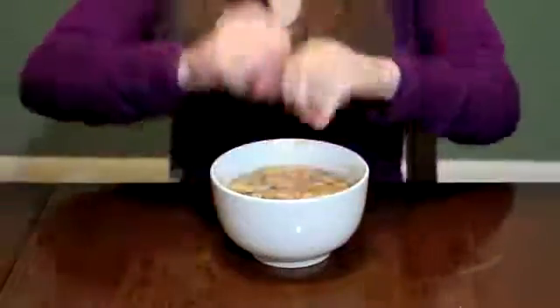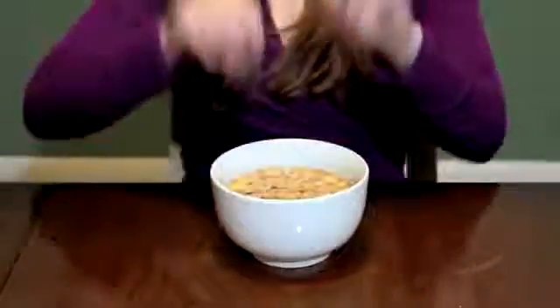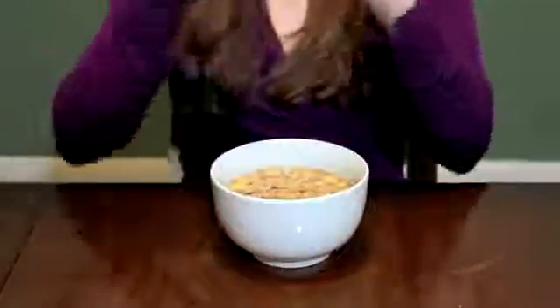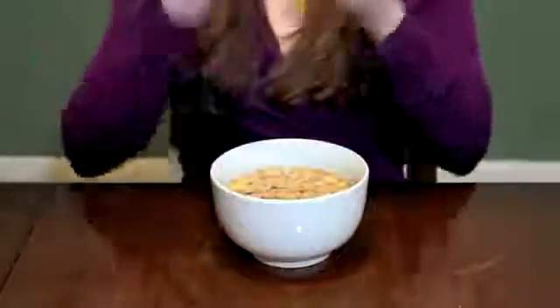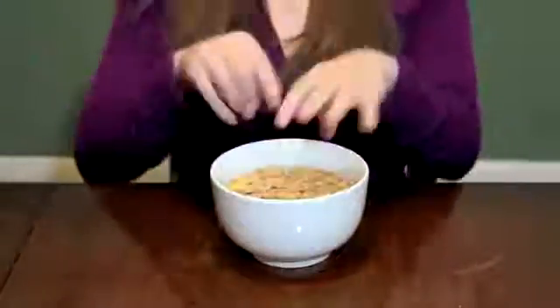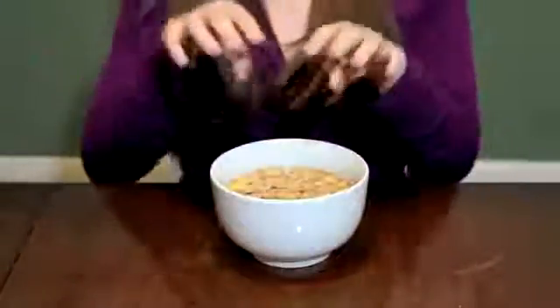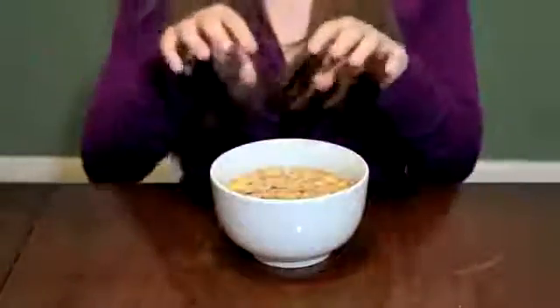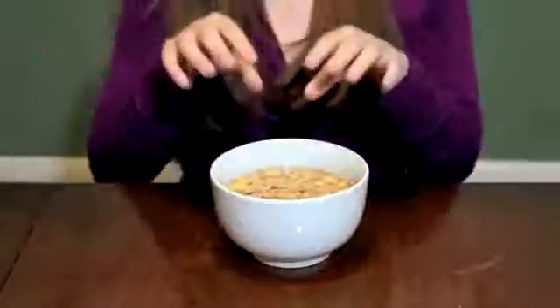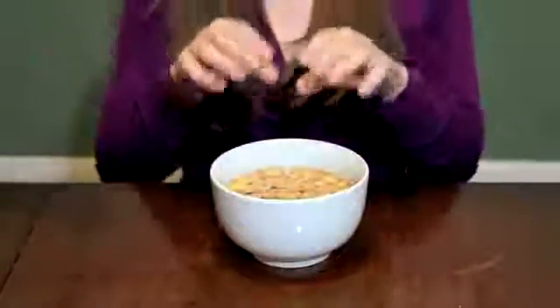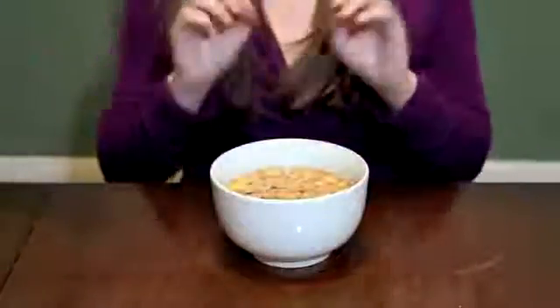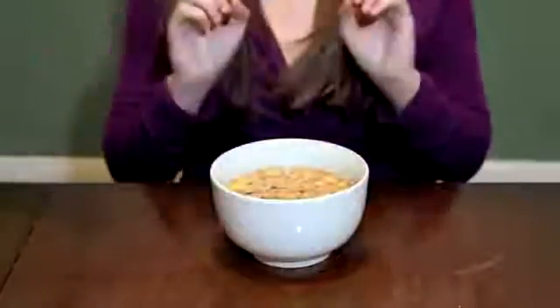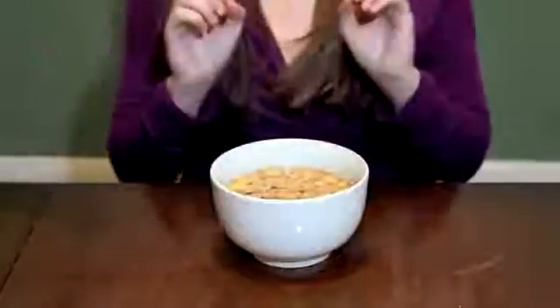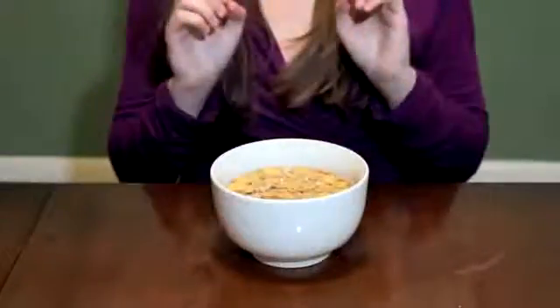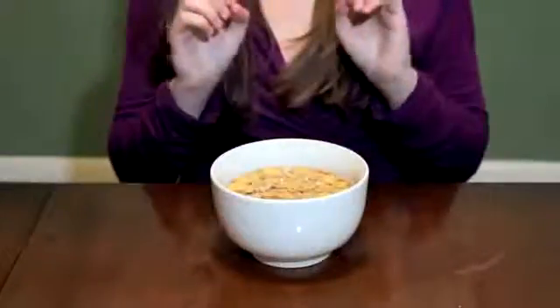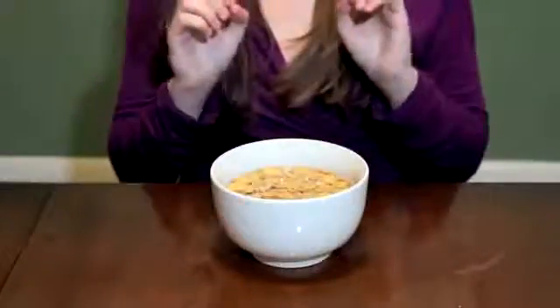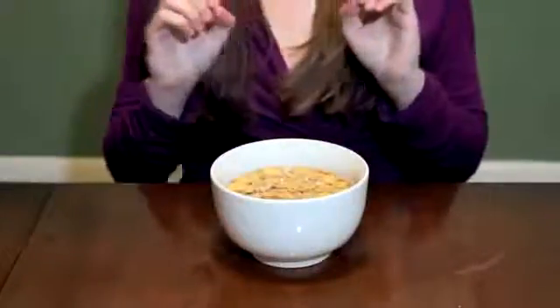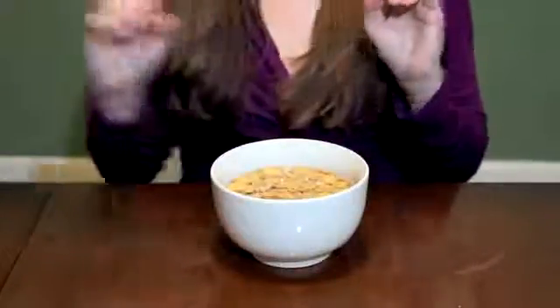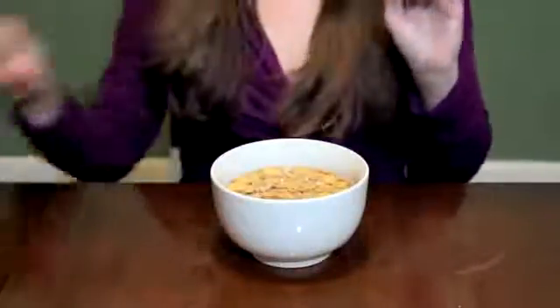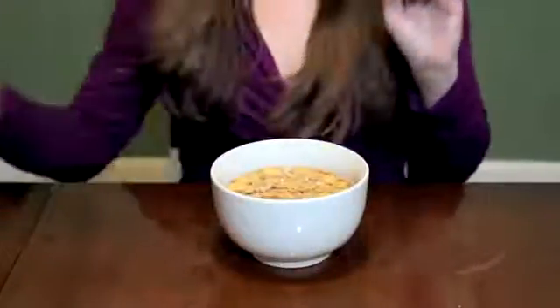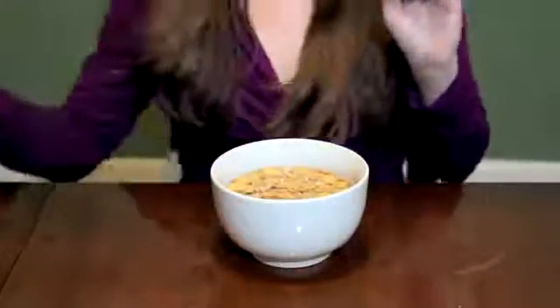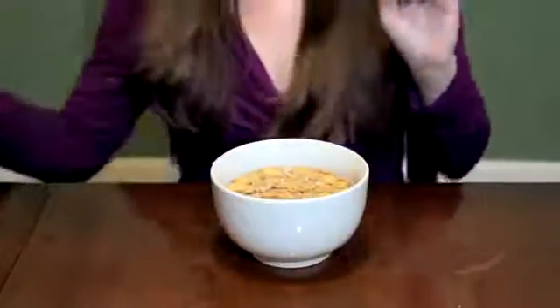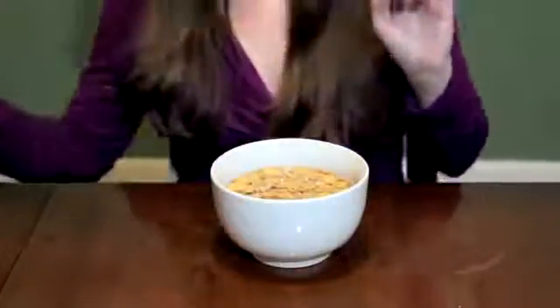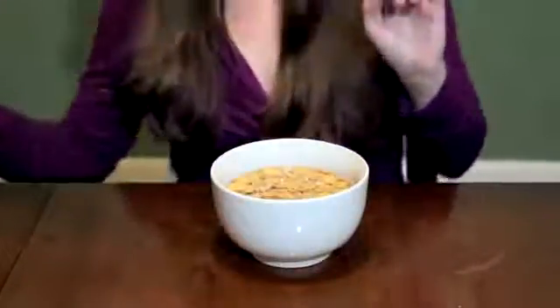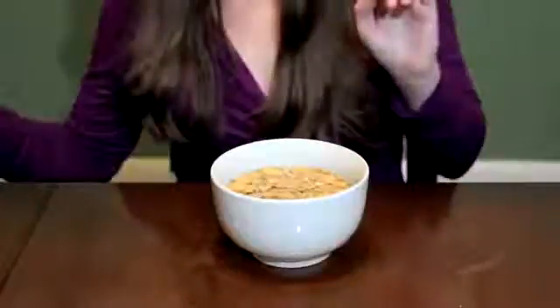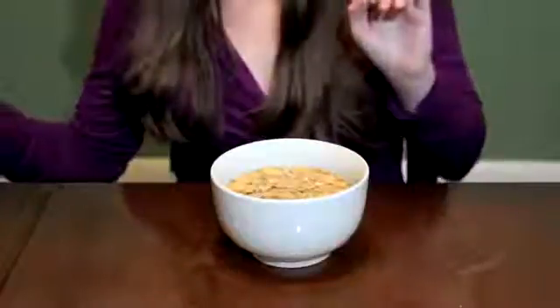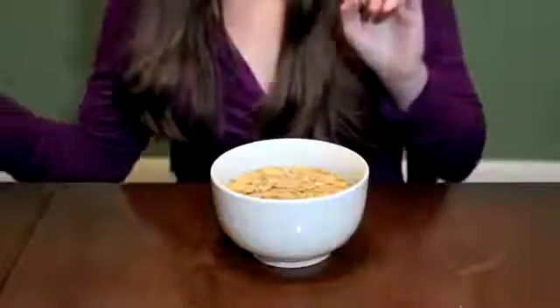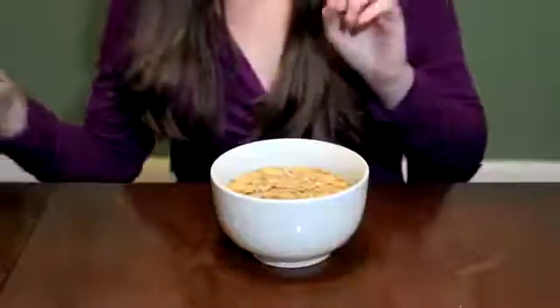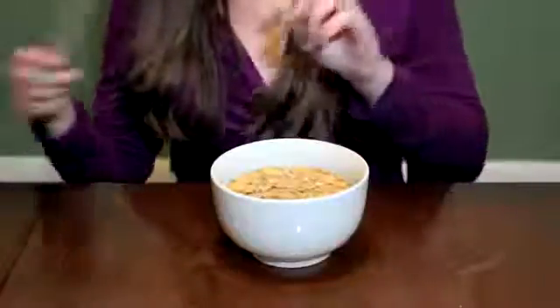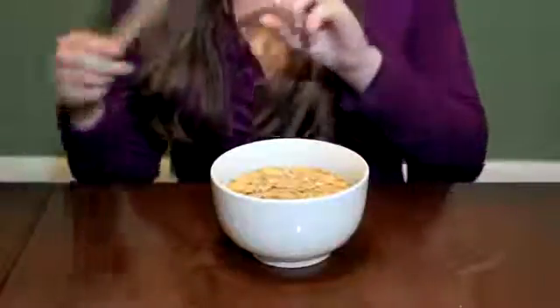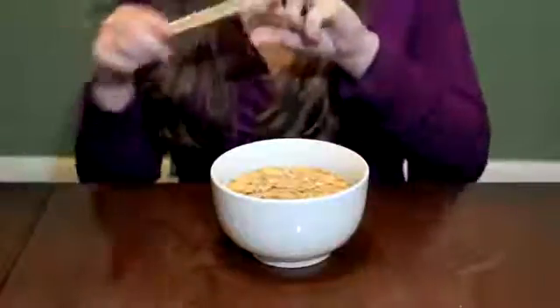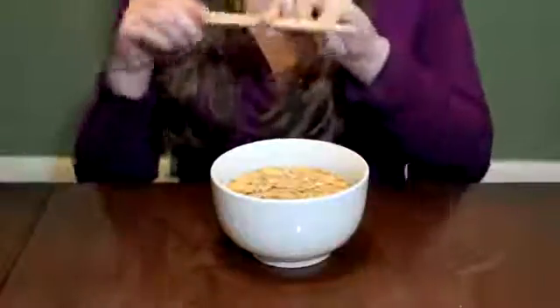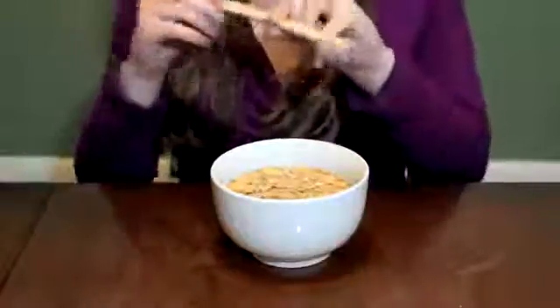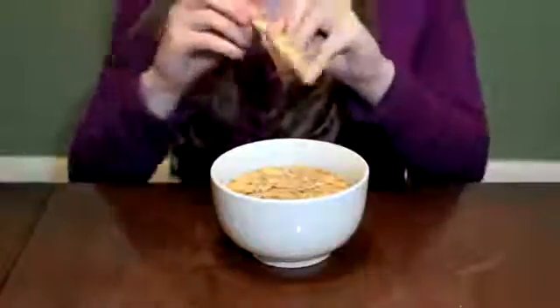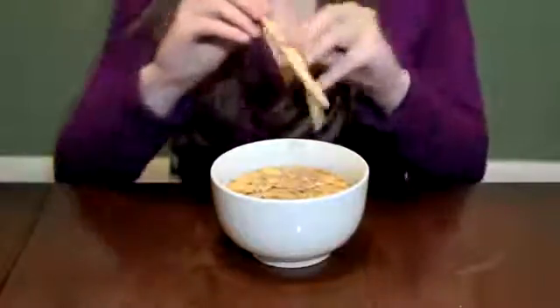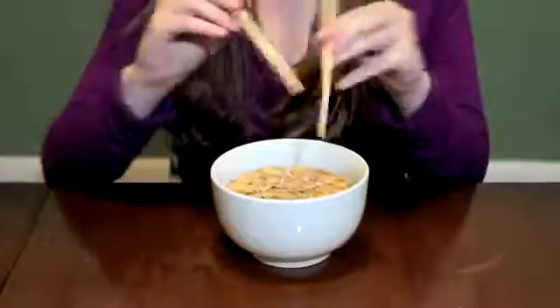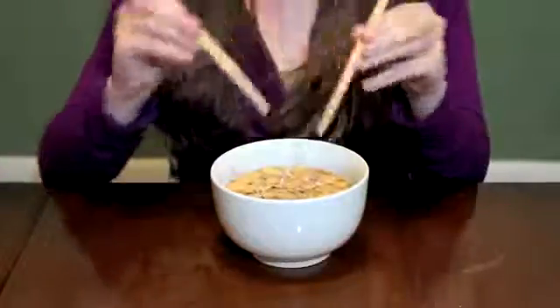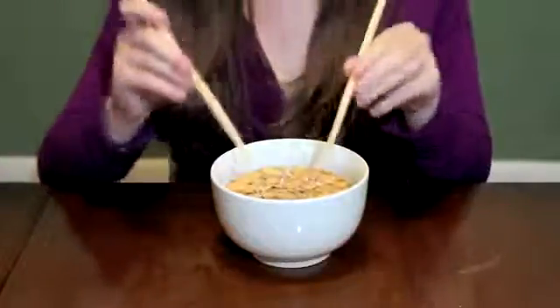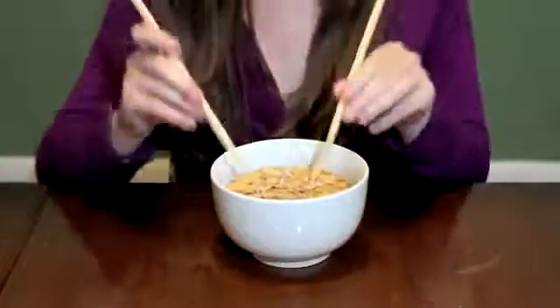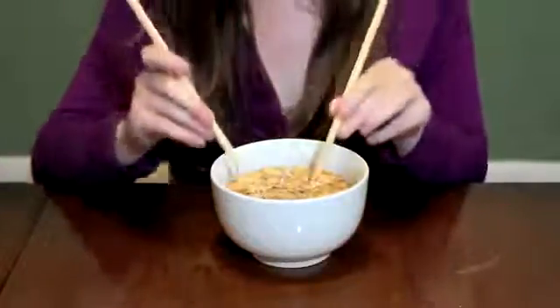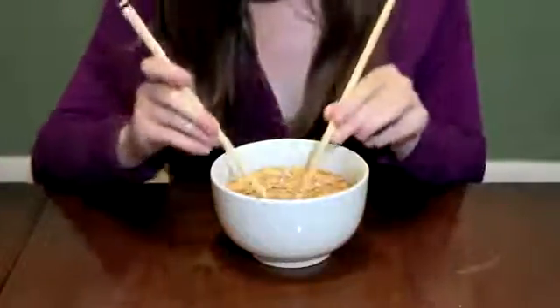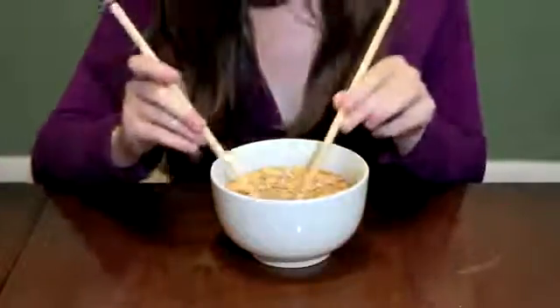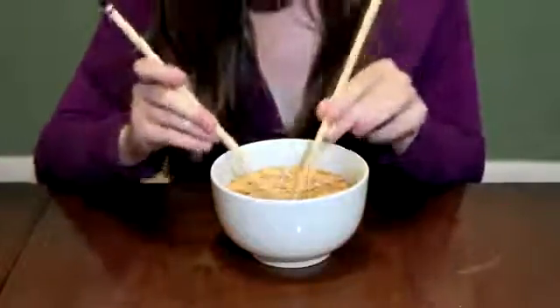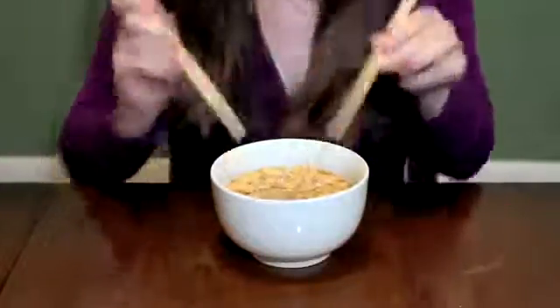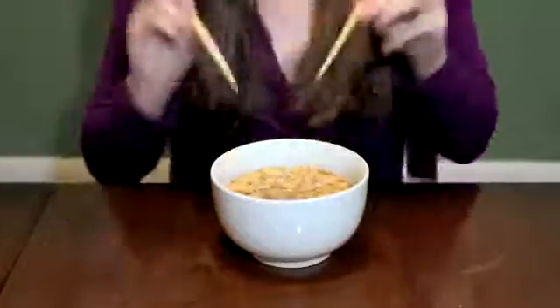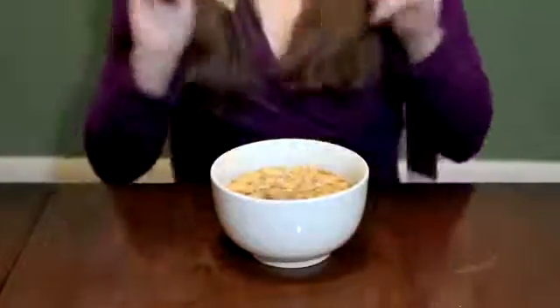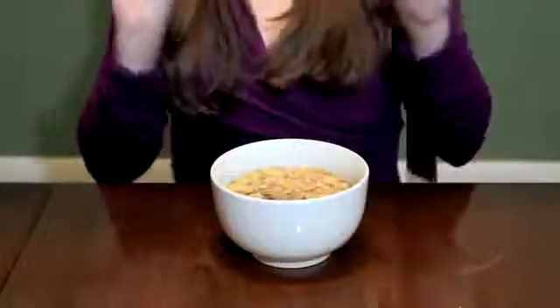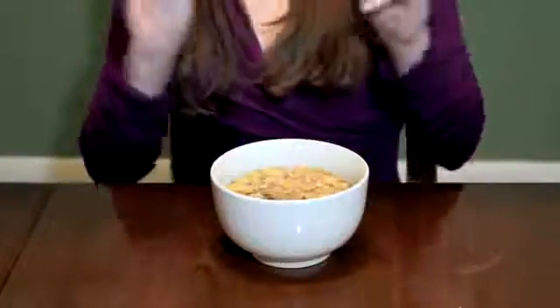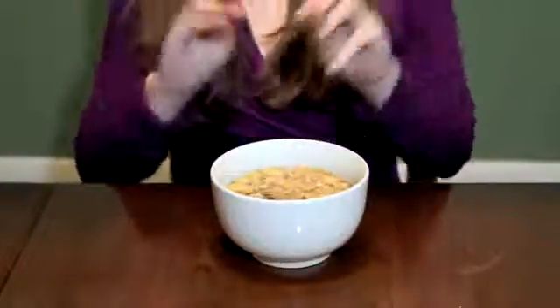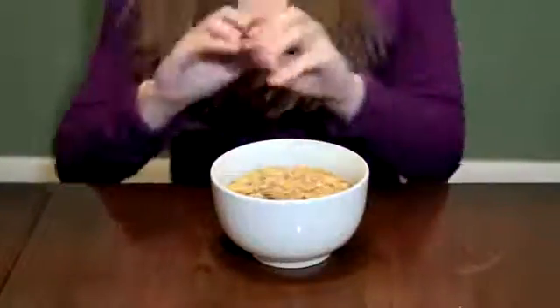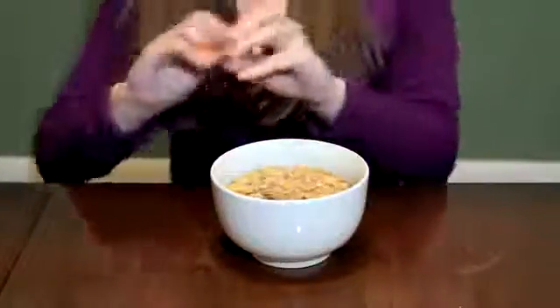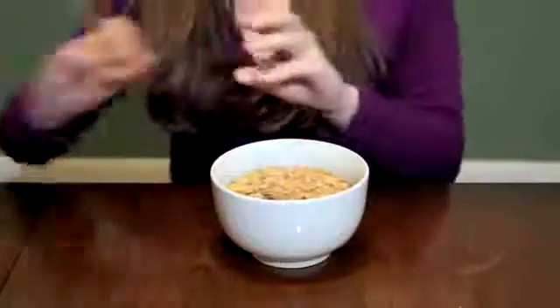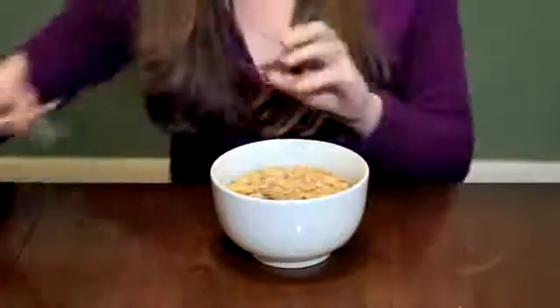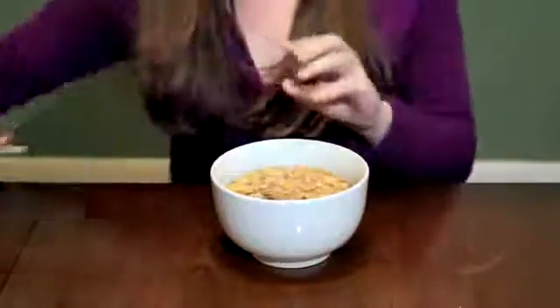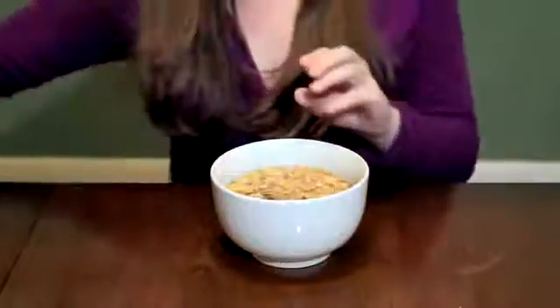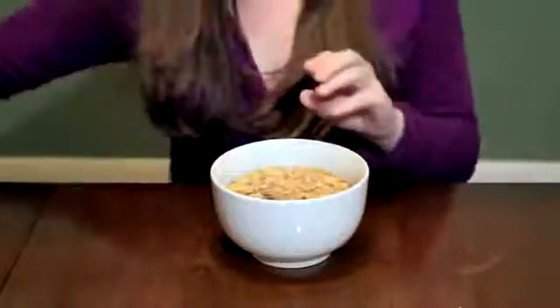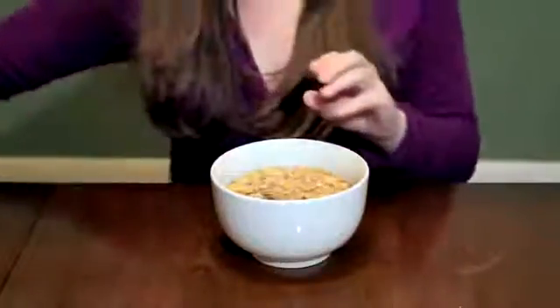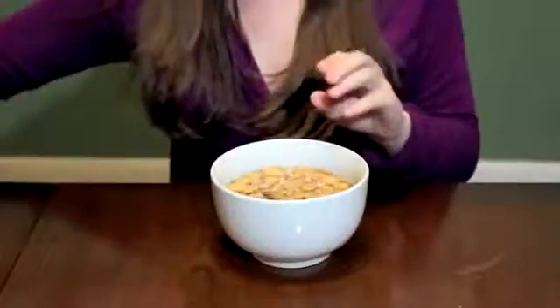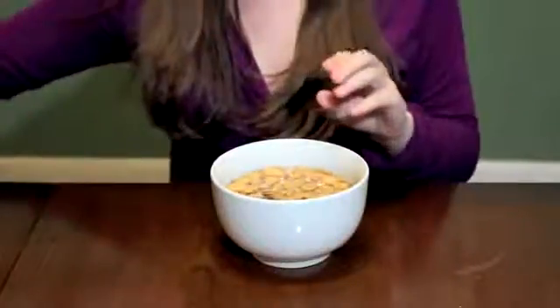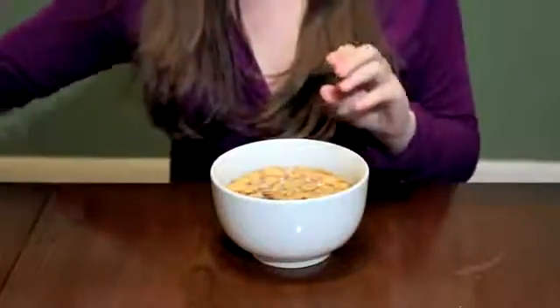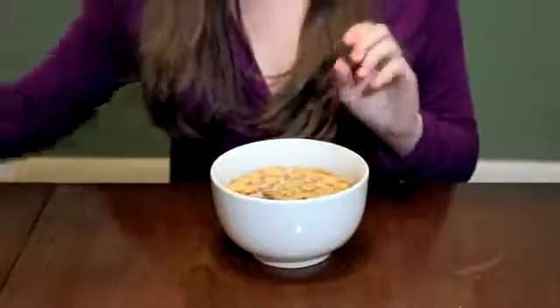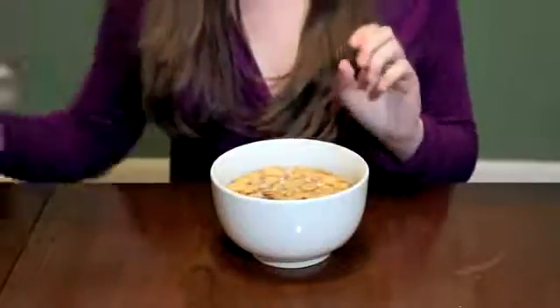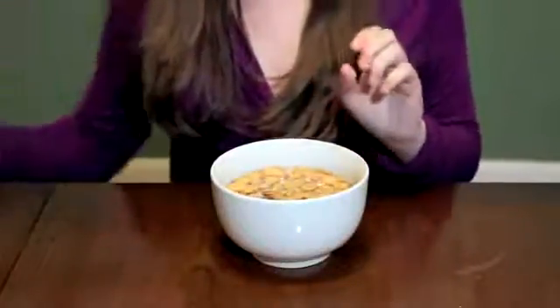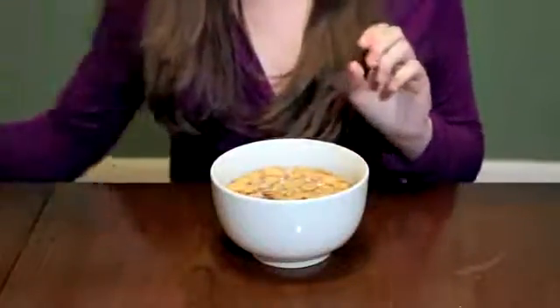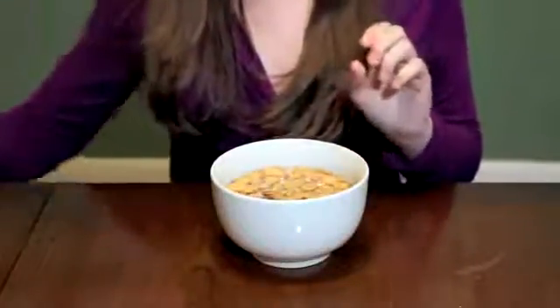Touché's ability to sense interaction in liquids could be used, for example, to monitor and train kids to use the right implements for eating breakfast.